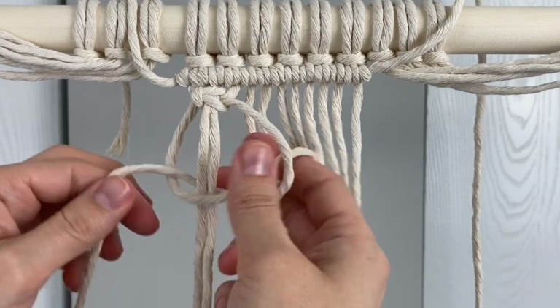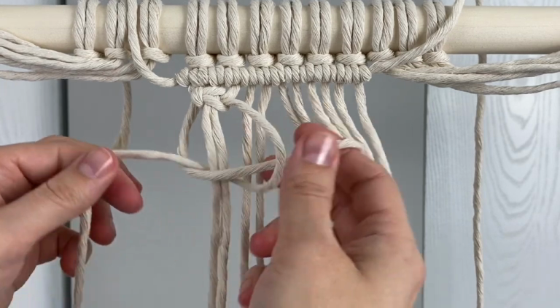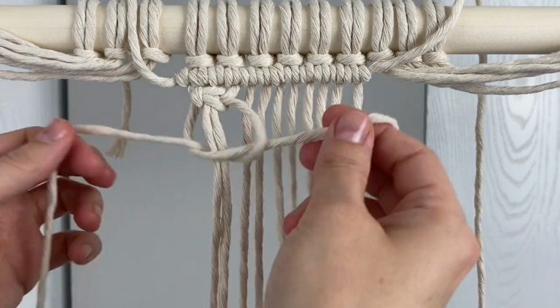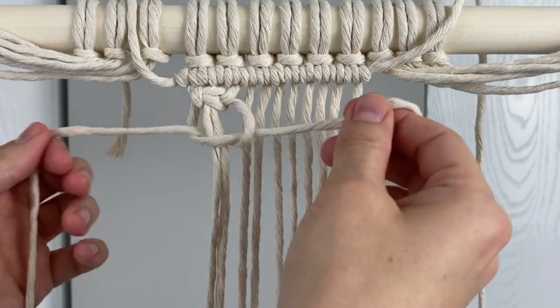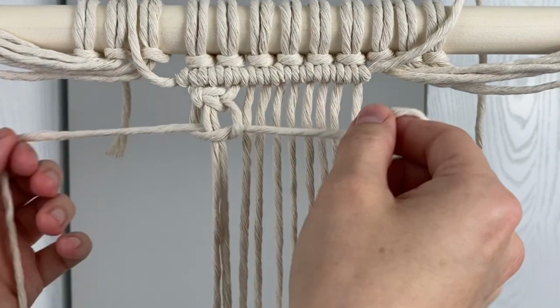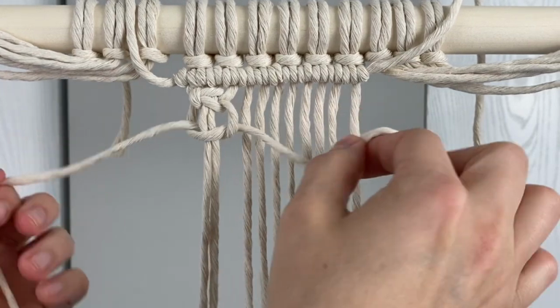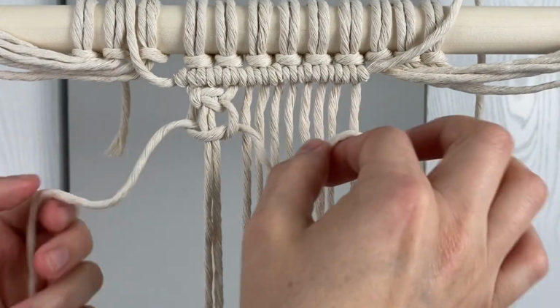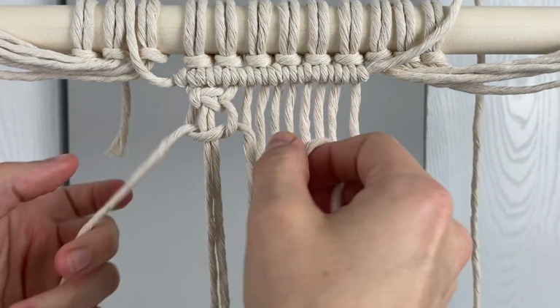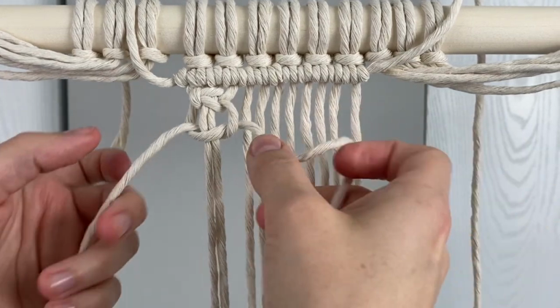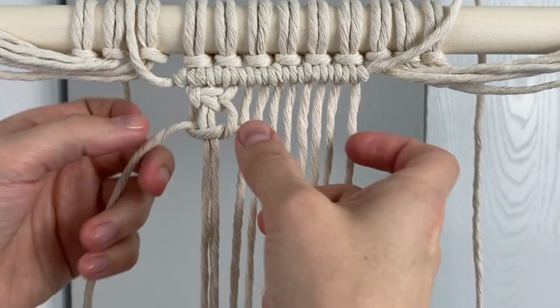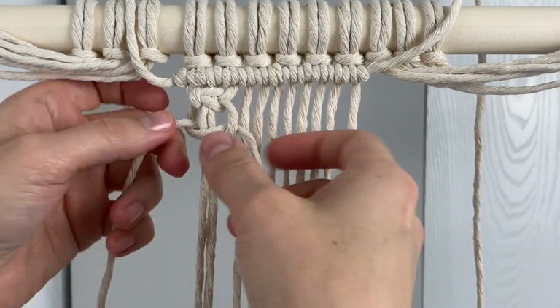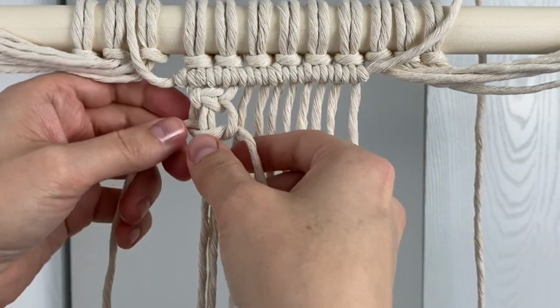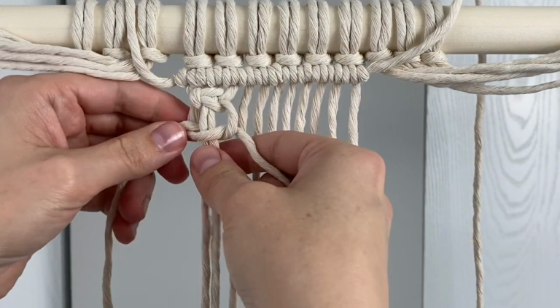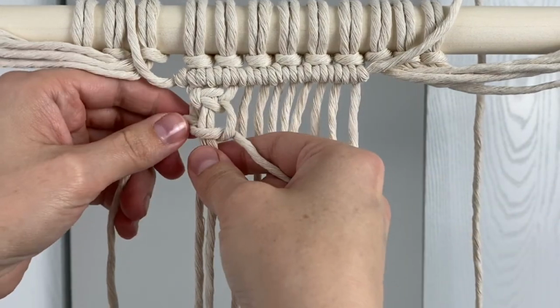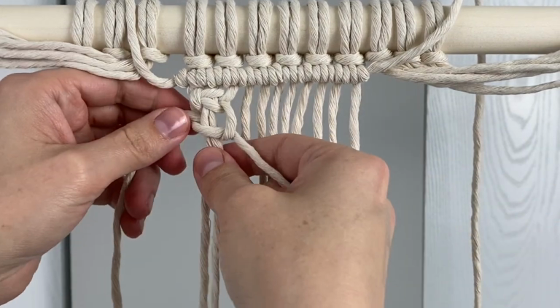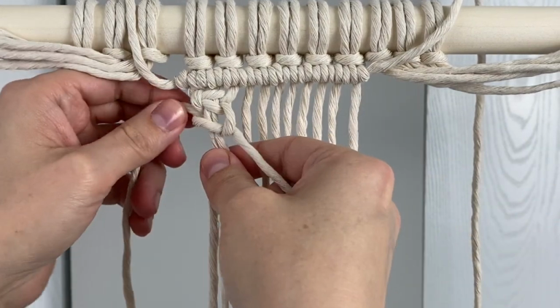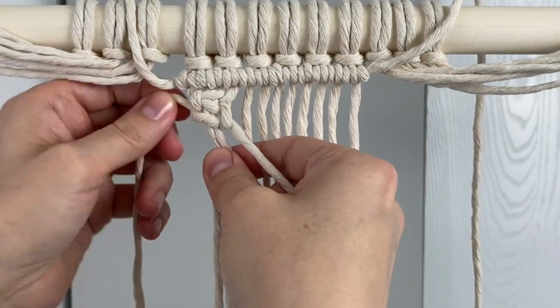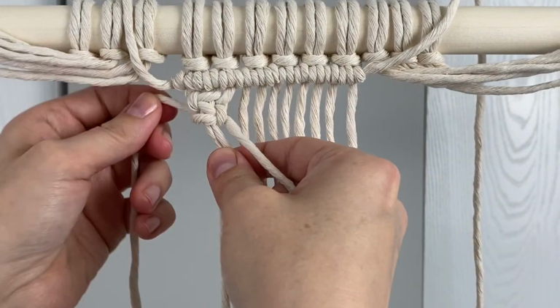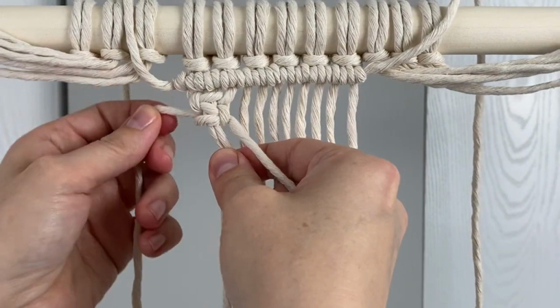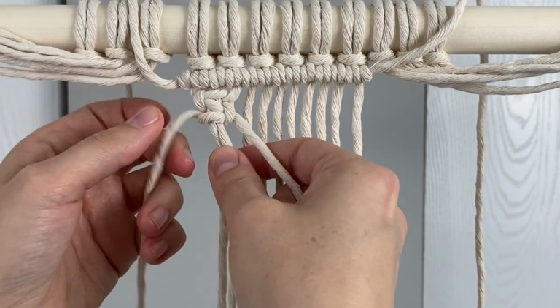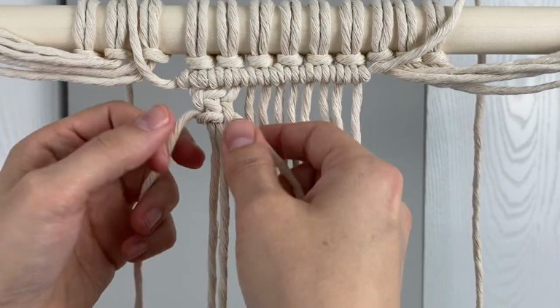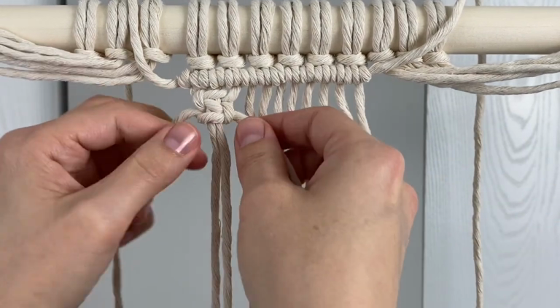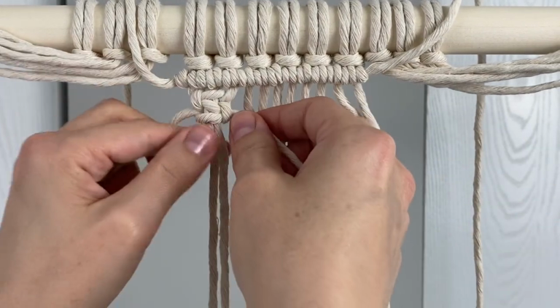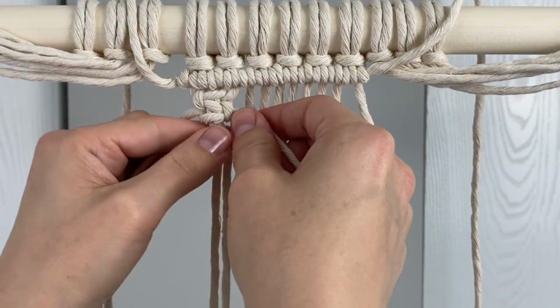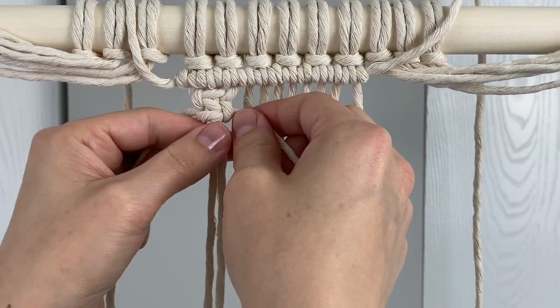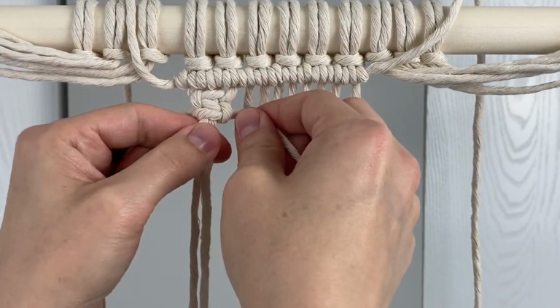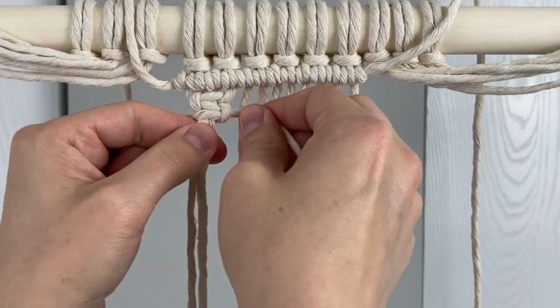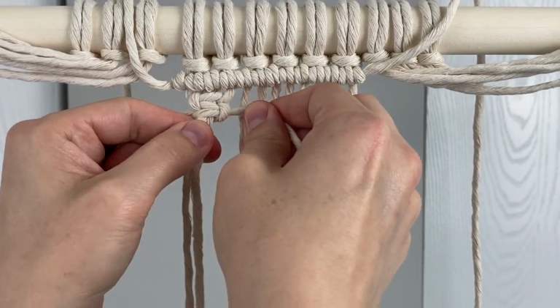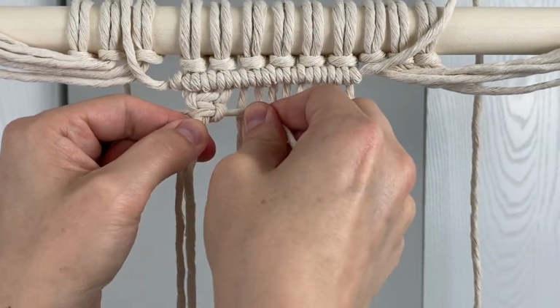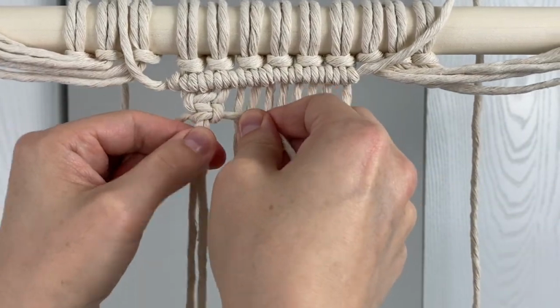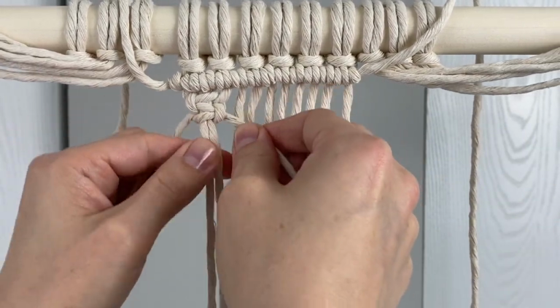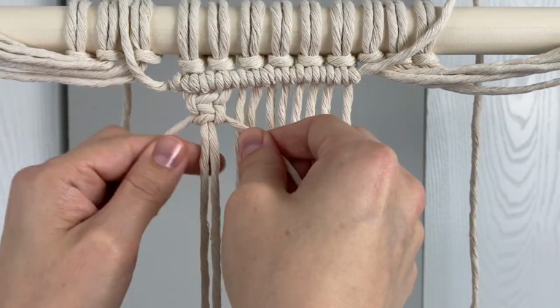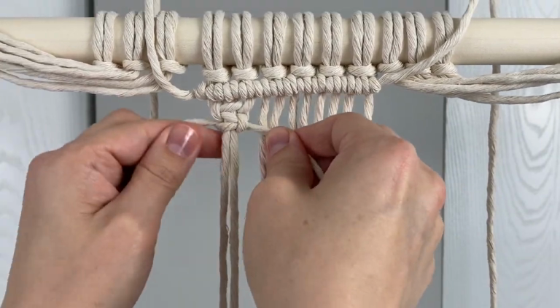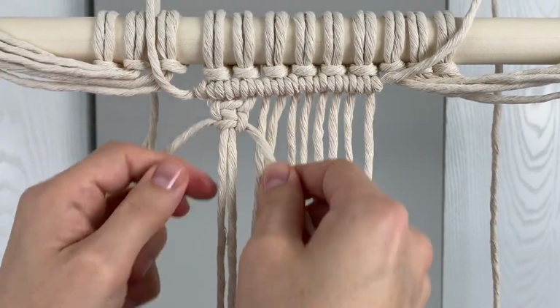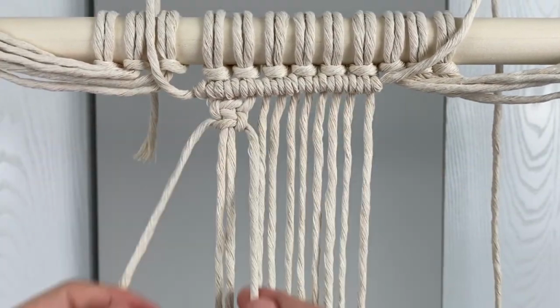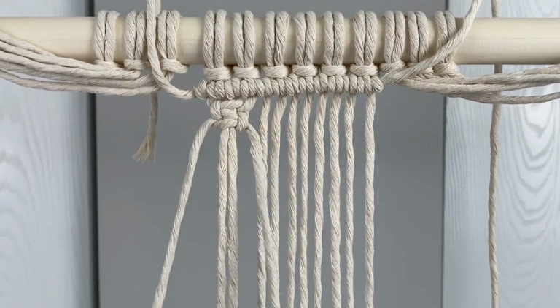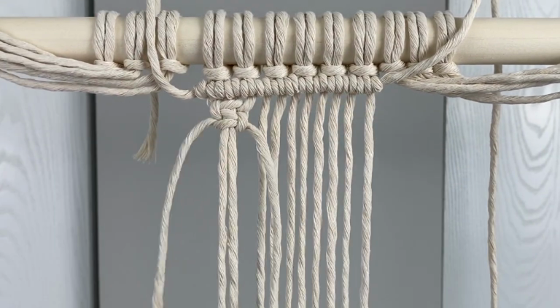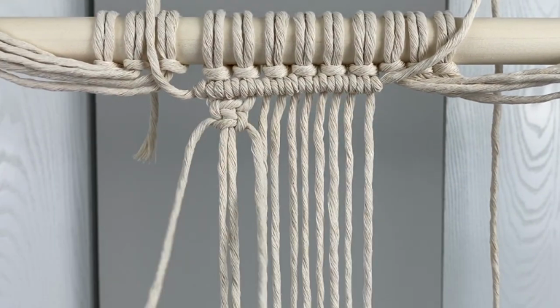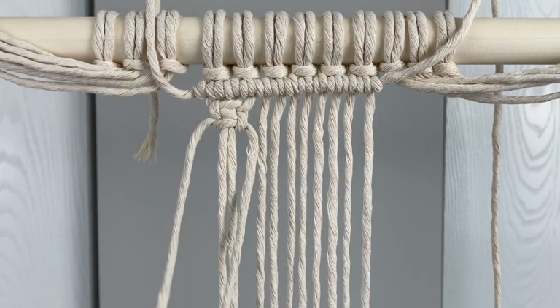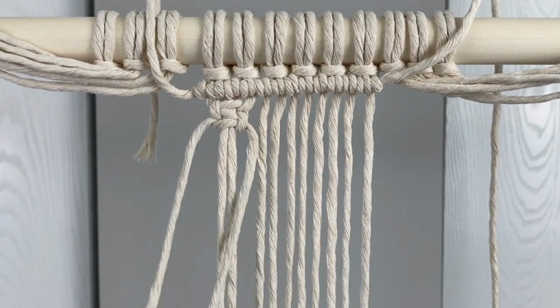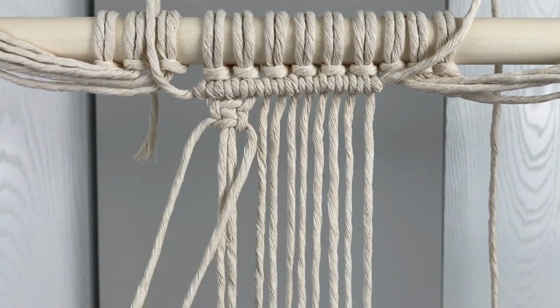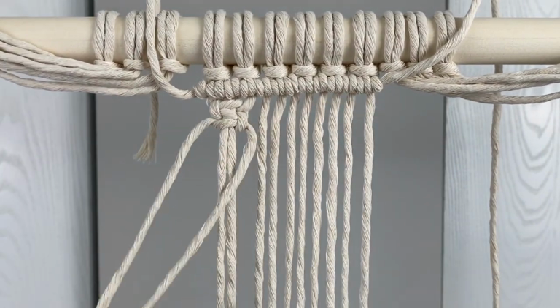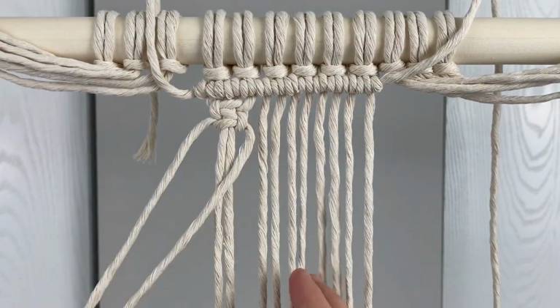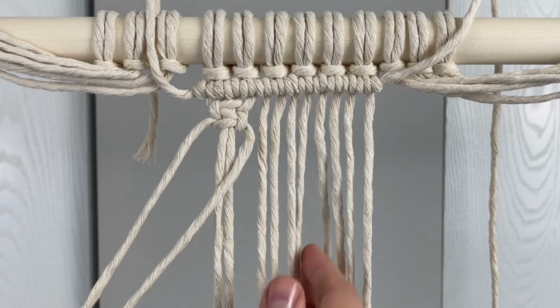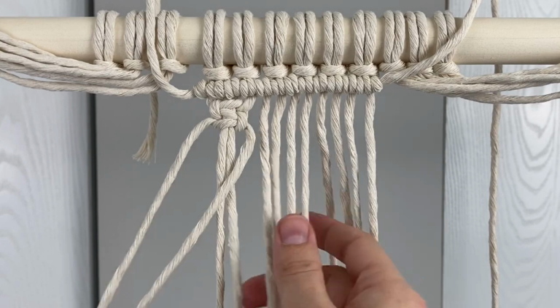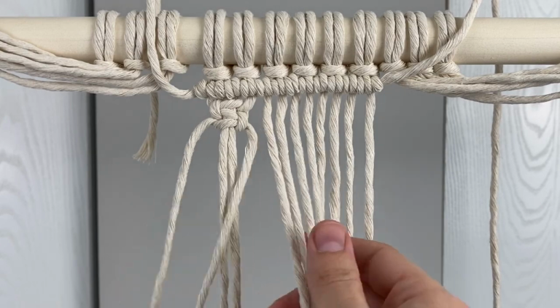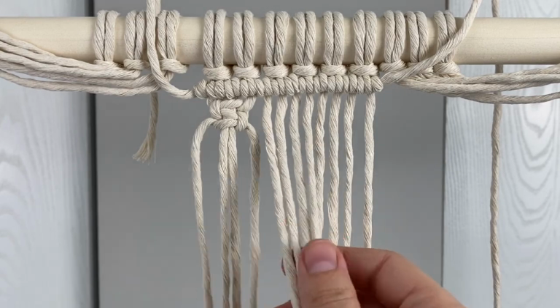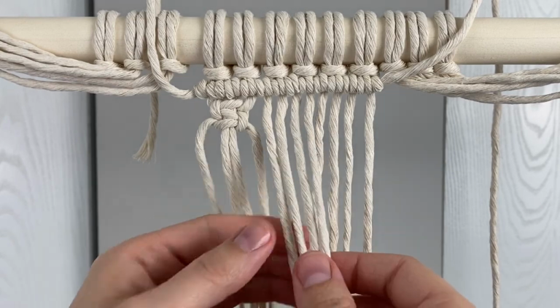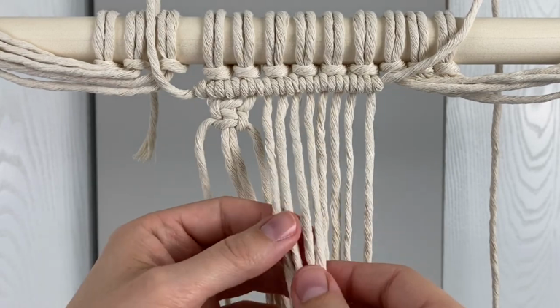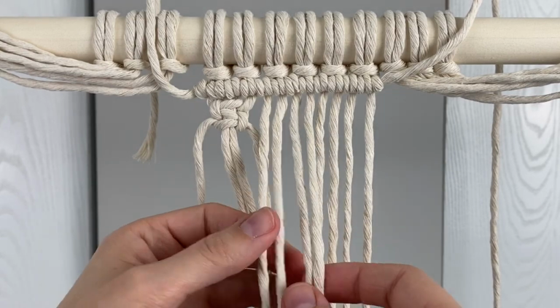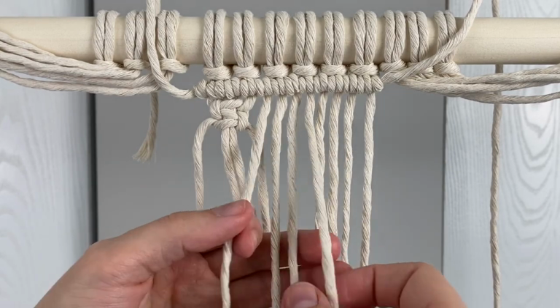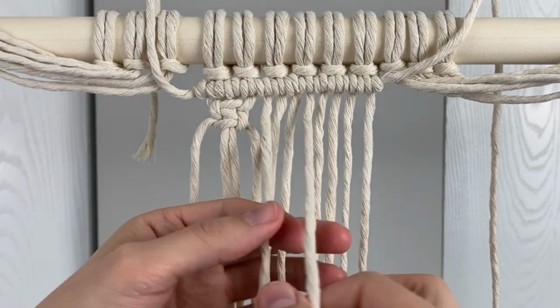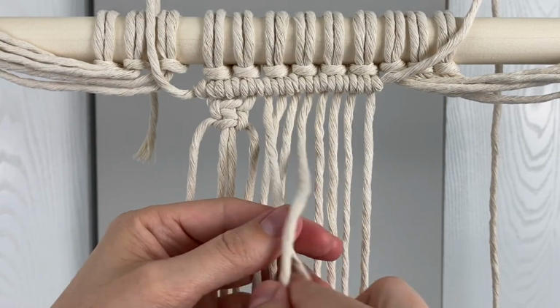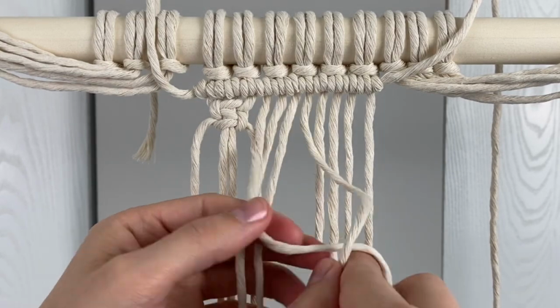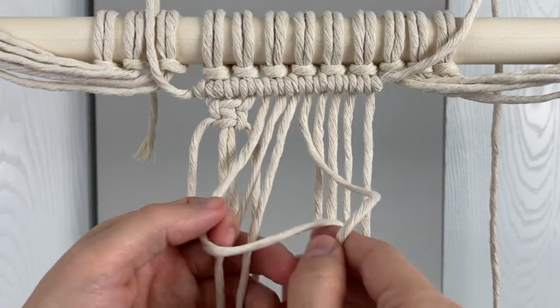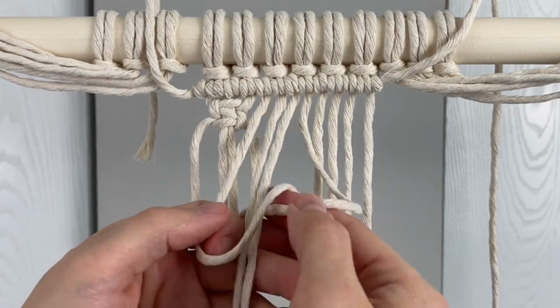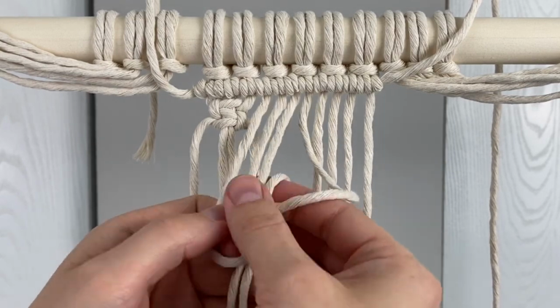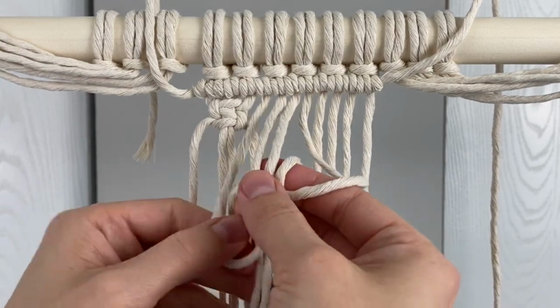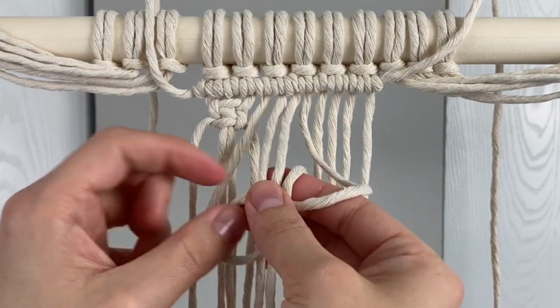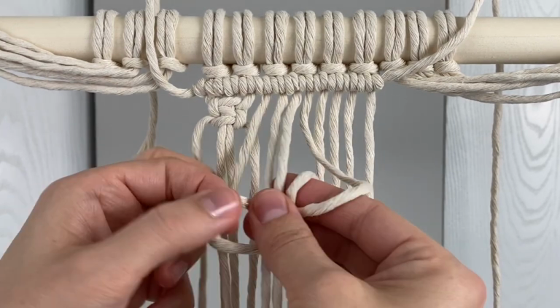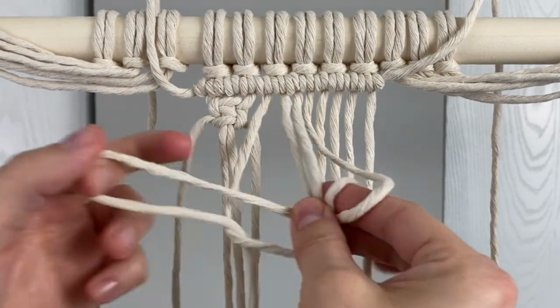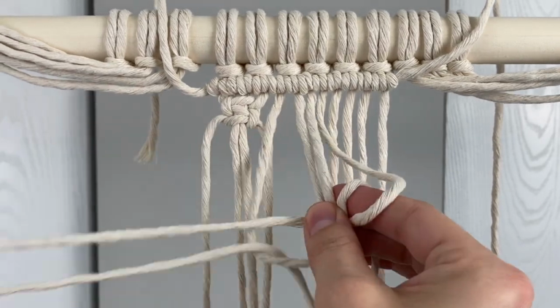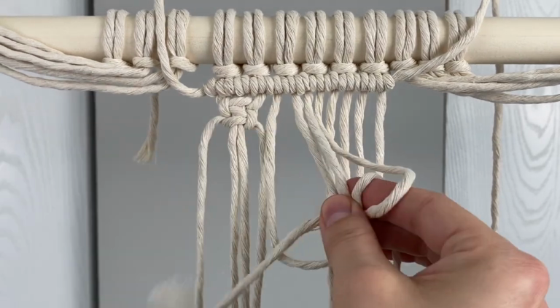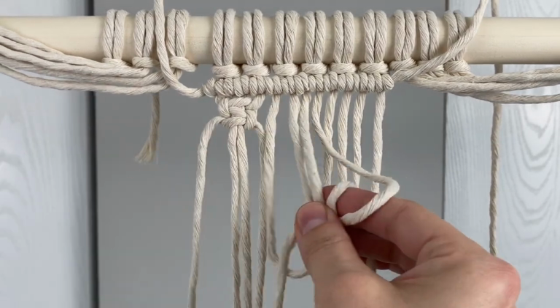You're going to go ahead and do two more one and a half square knots across this first row, so there'll be three all together.